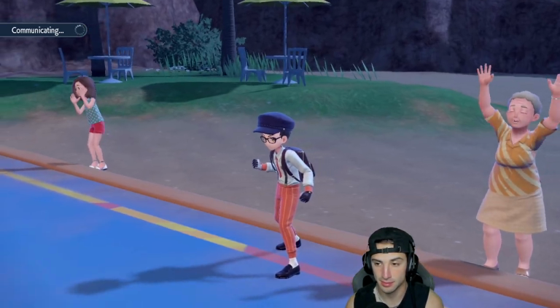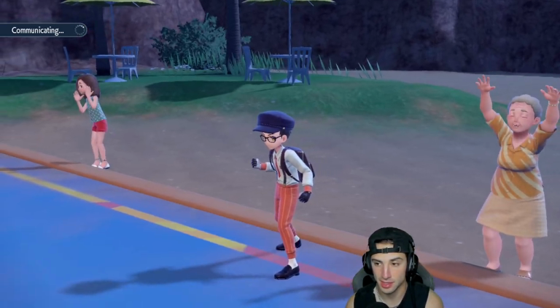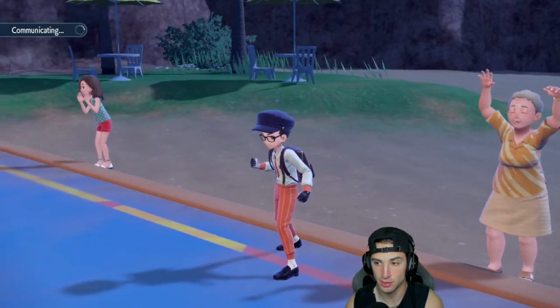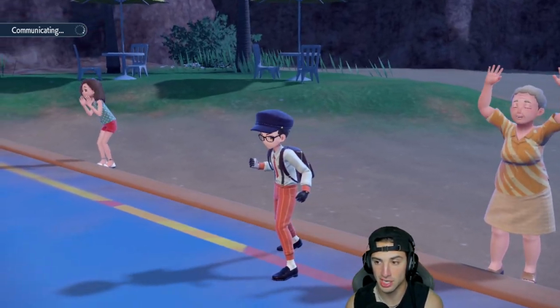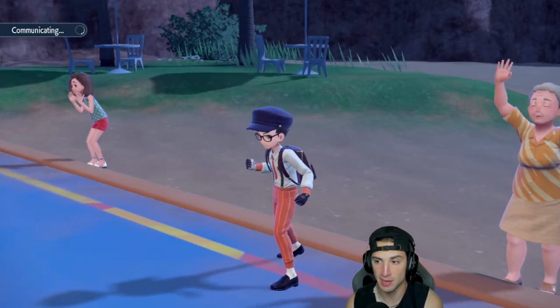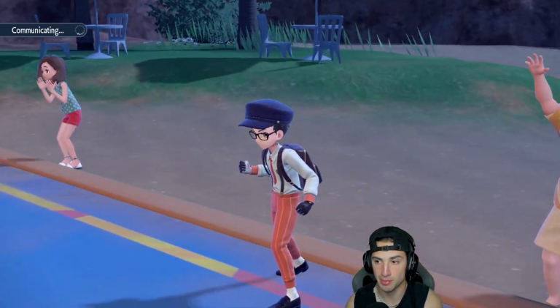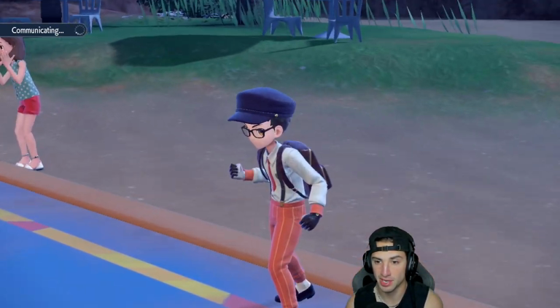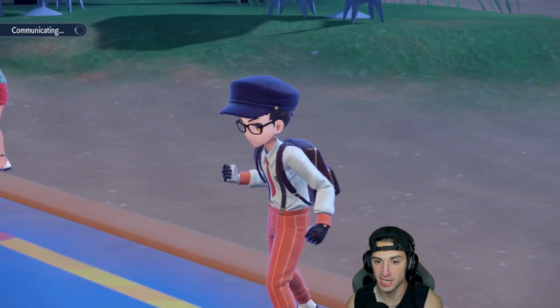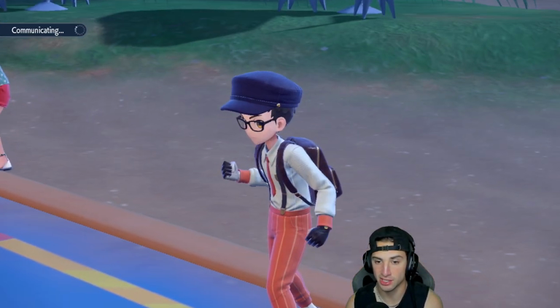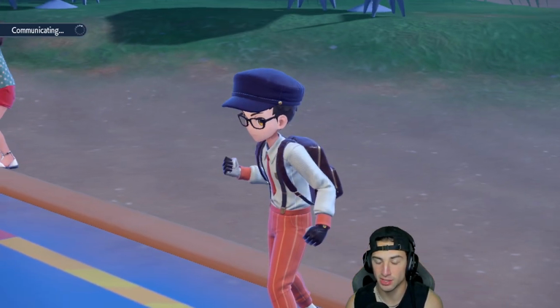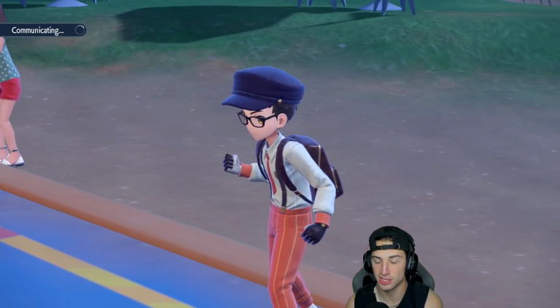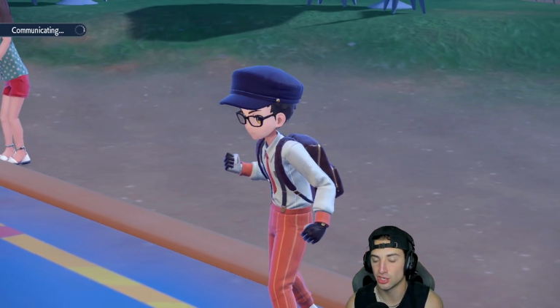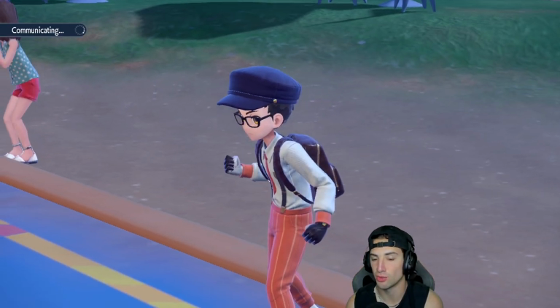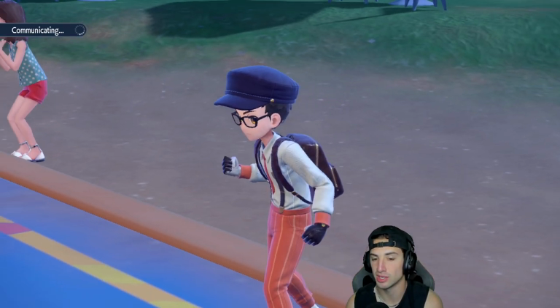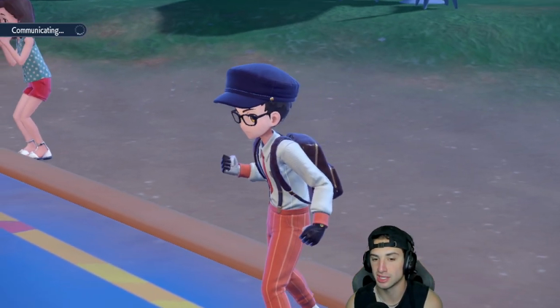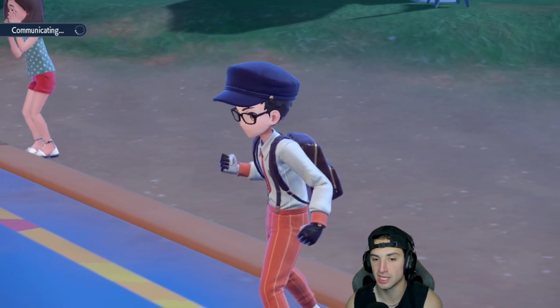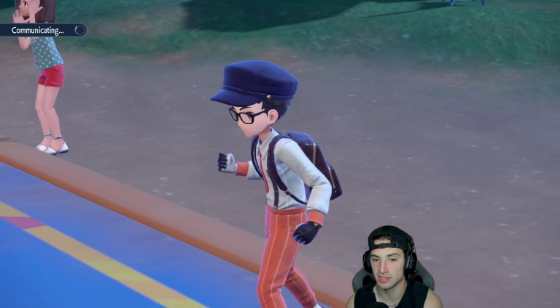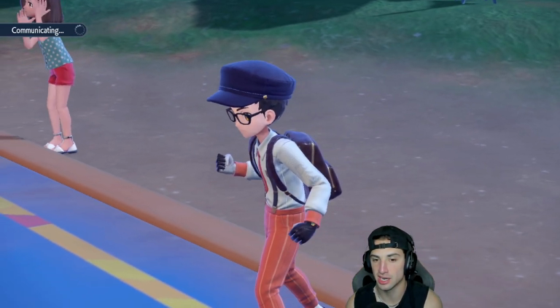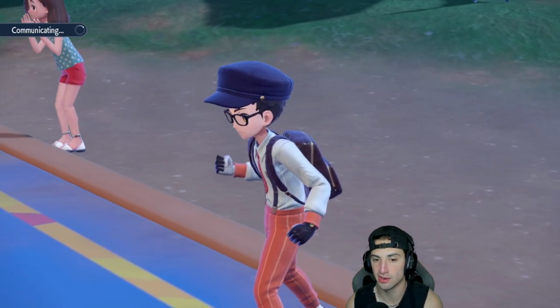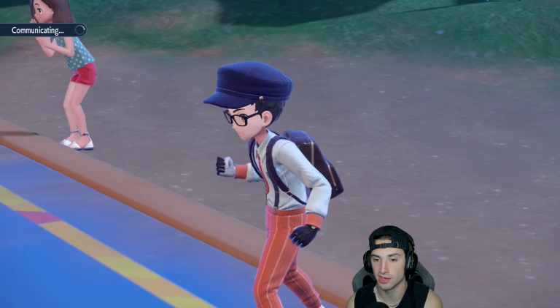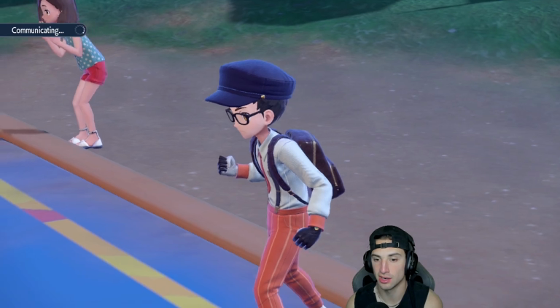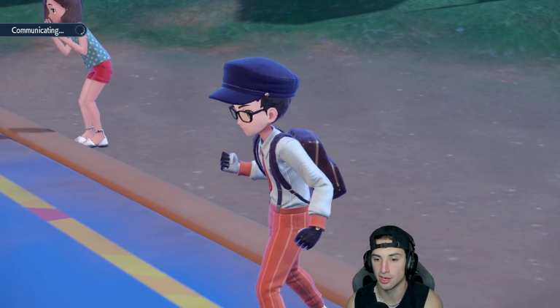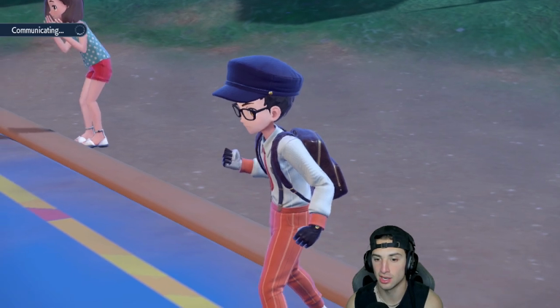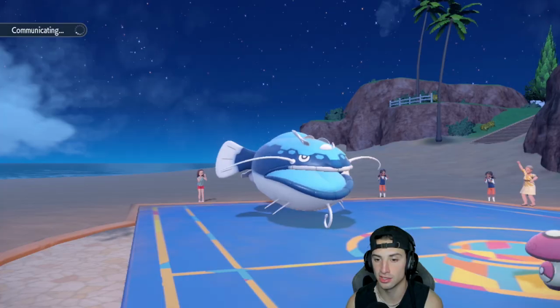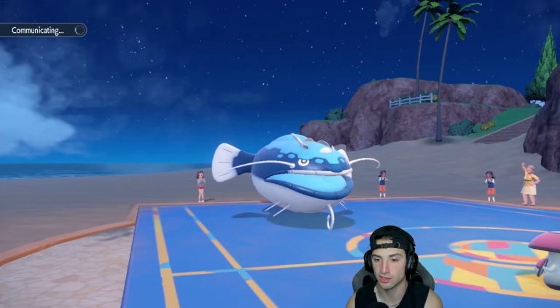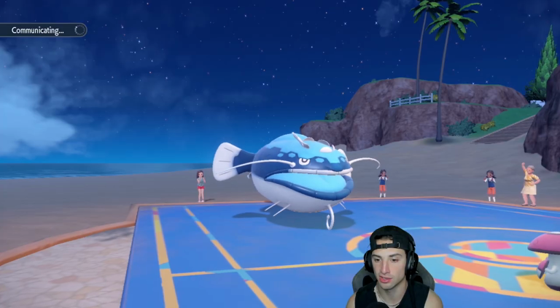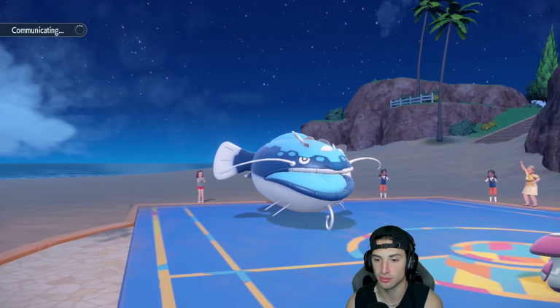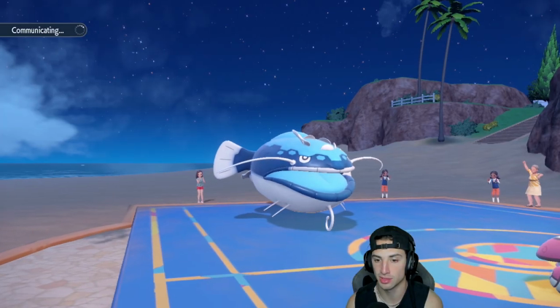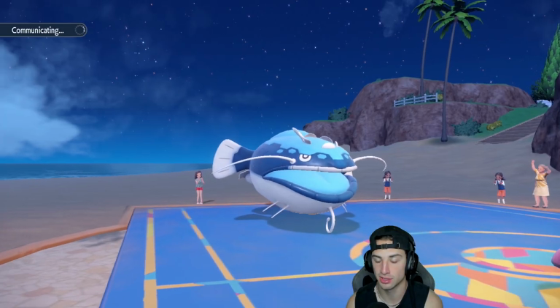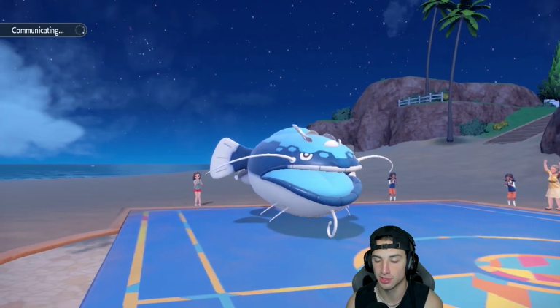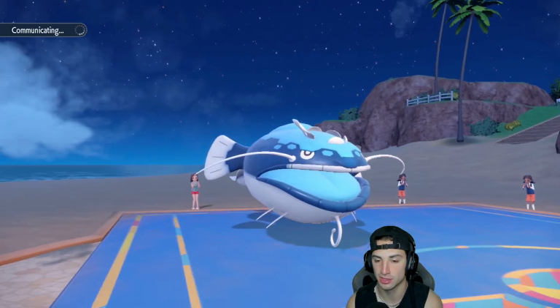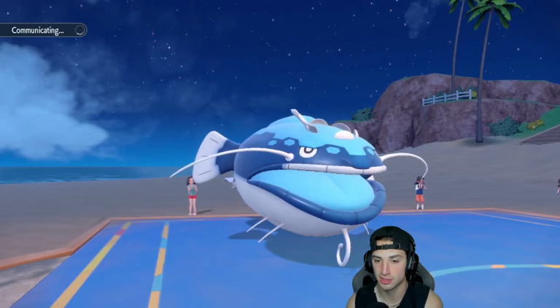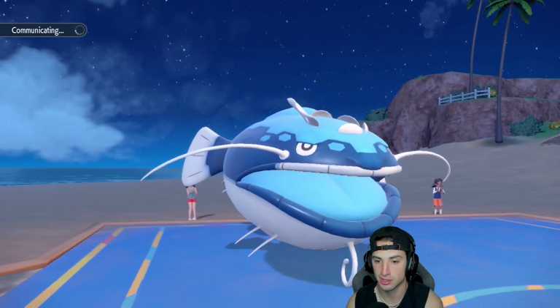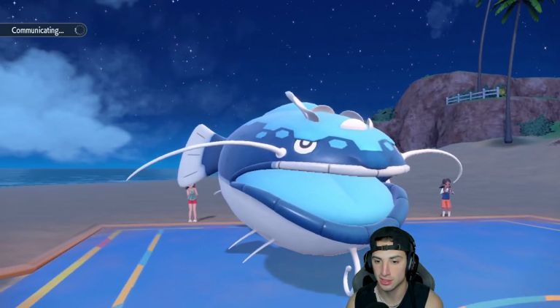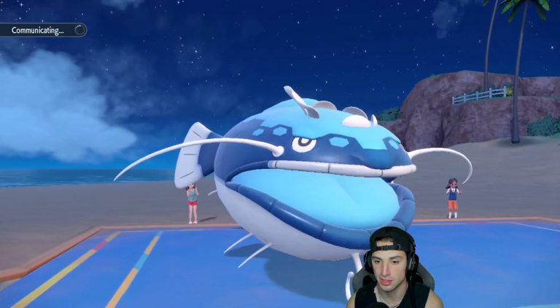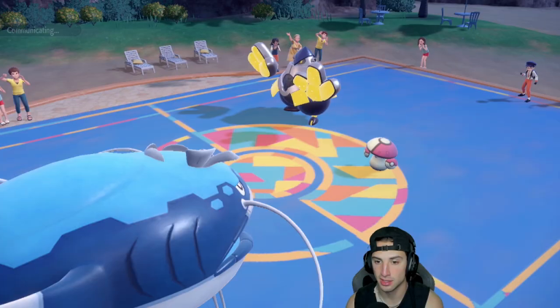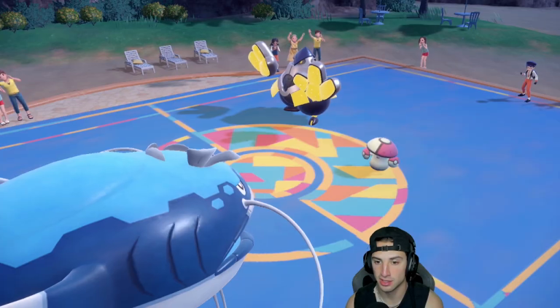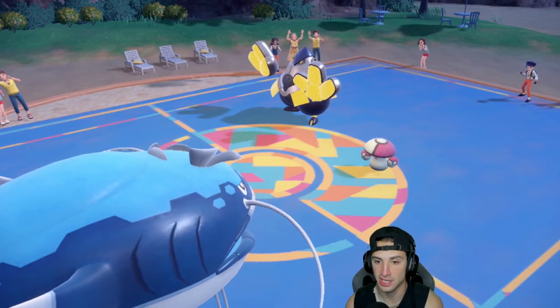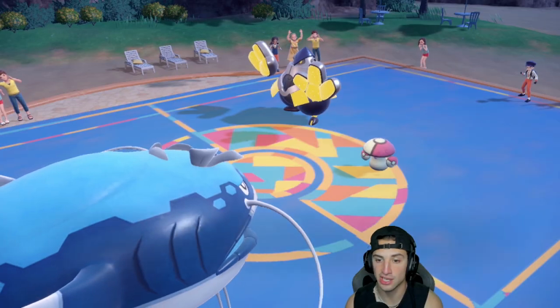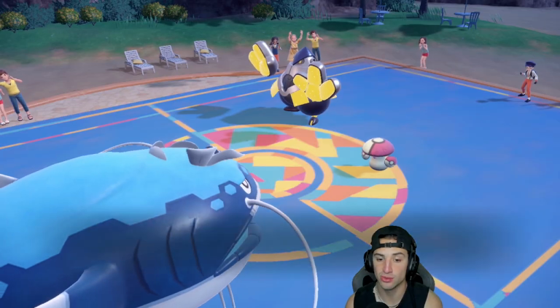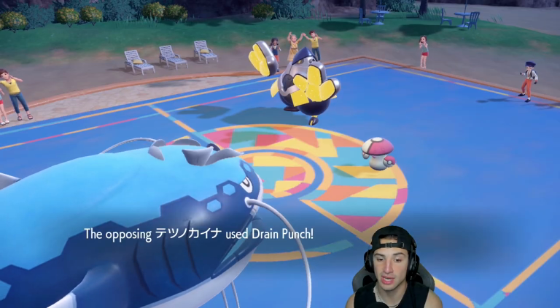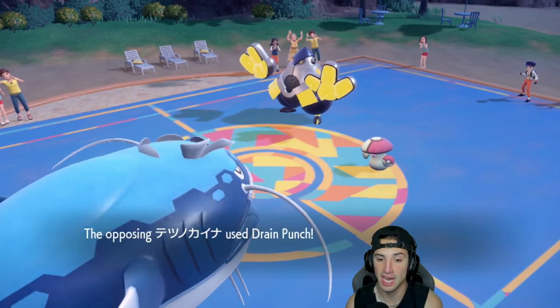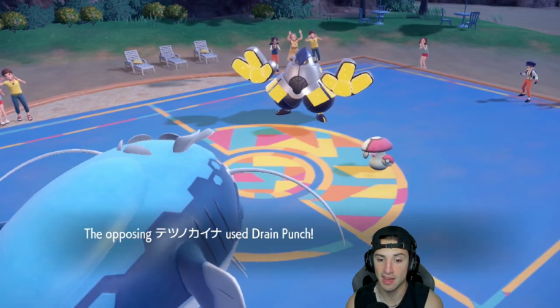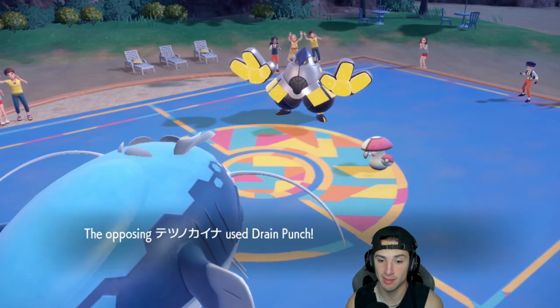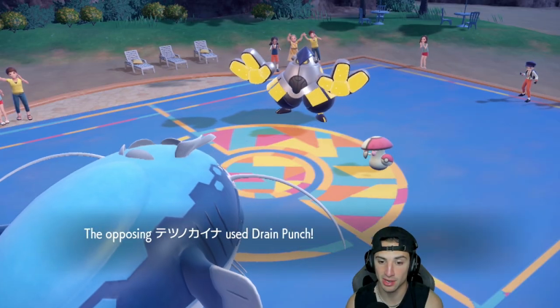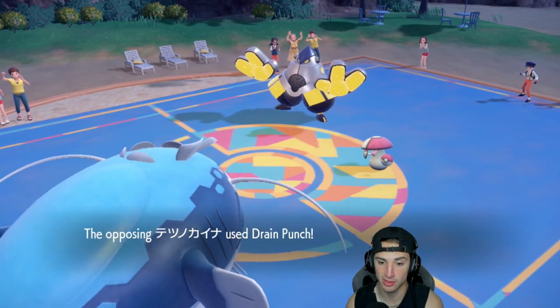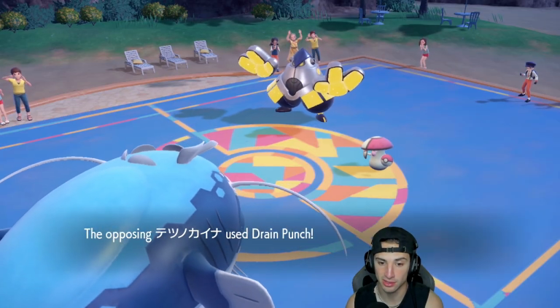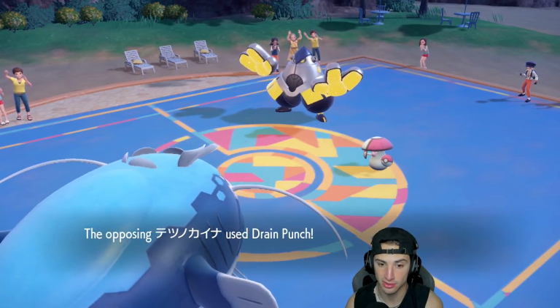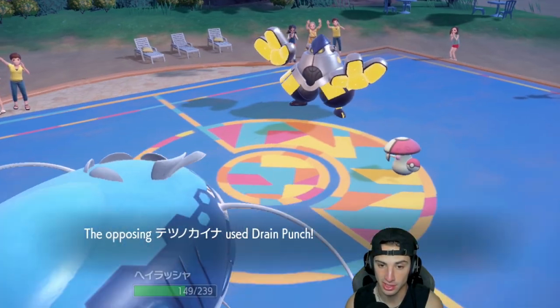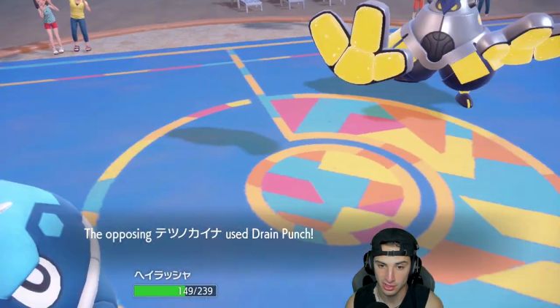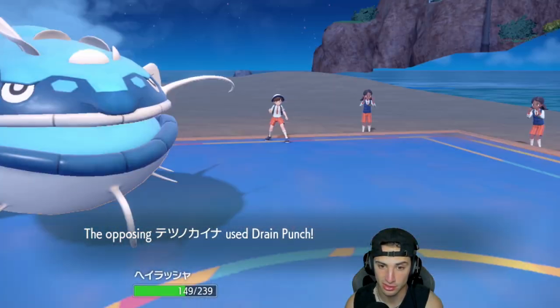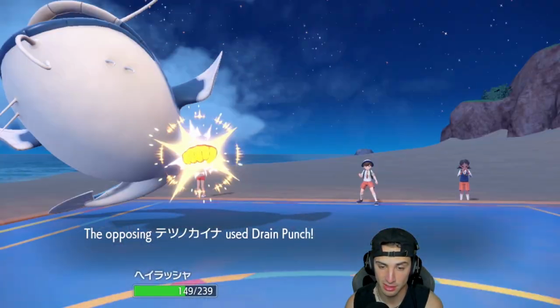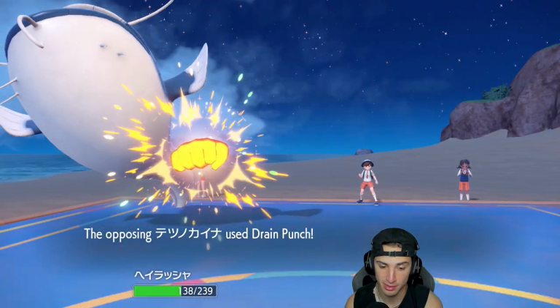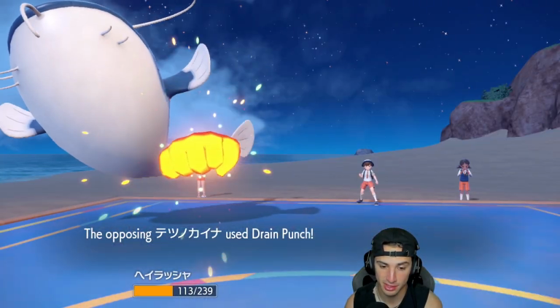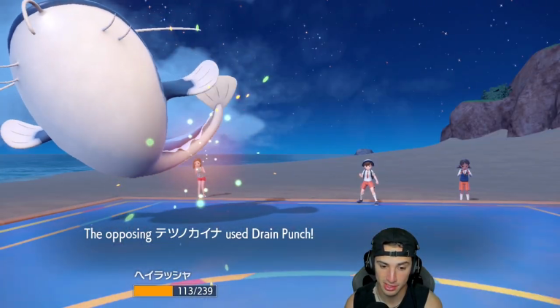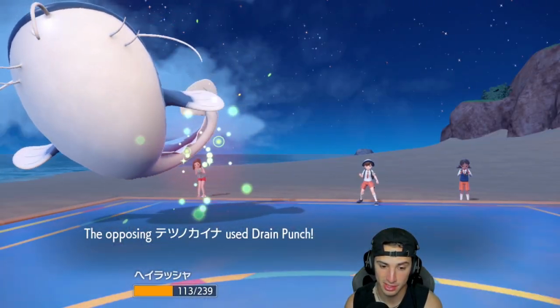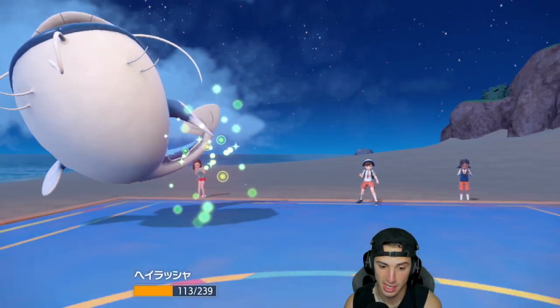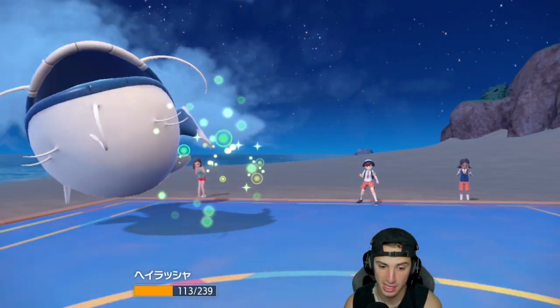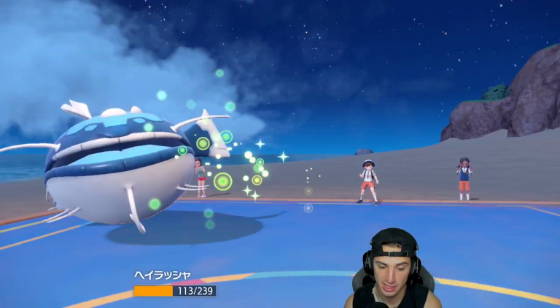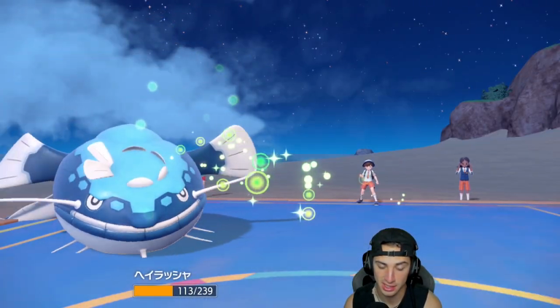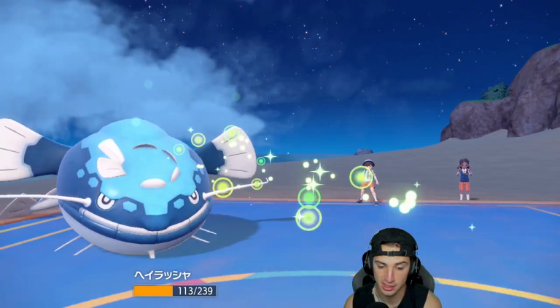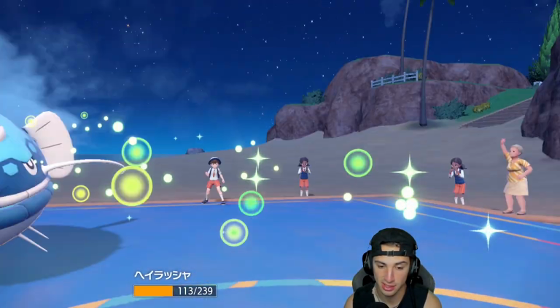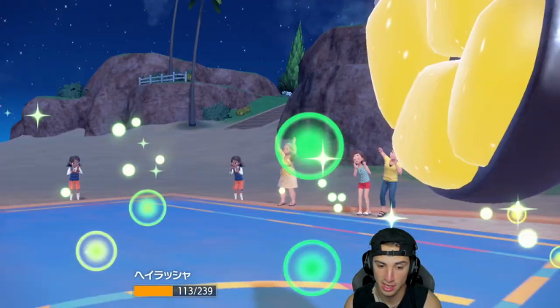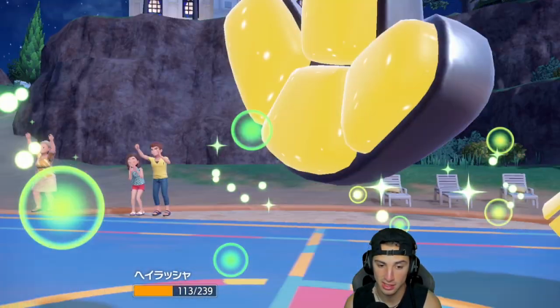I wish I had Protect so I could start wasting out these Trick Room turns. Because I don't have my Ursaluna in here — Dream Eater is staying in this slot.